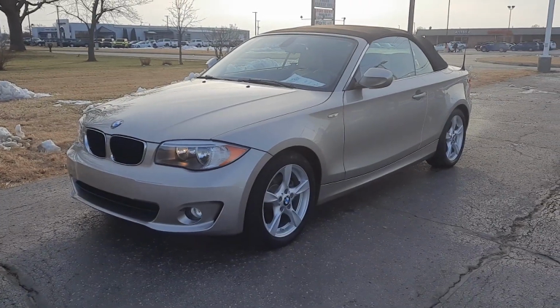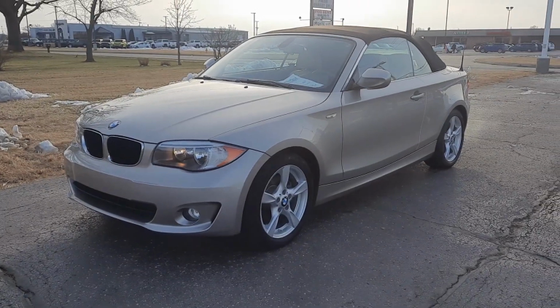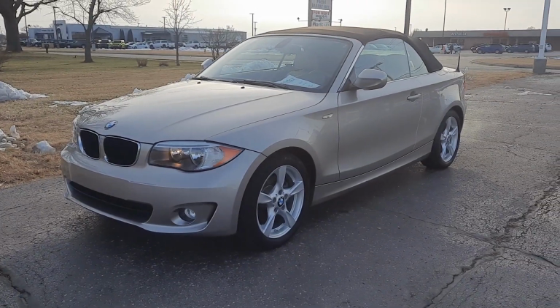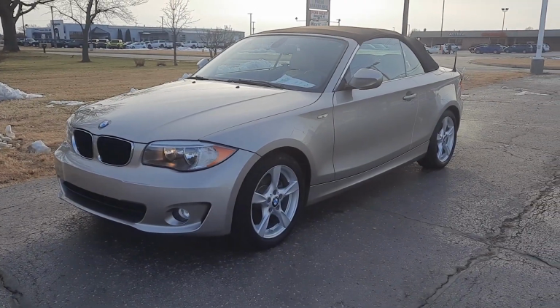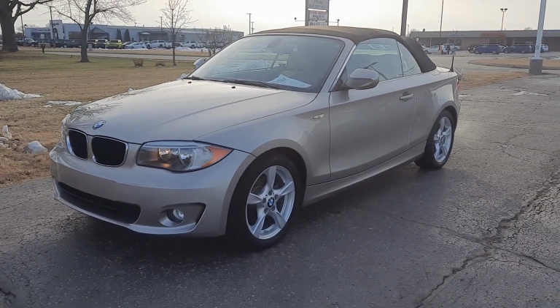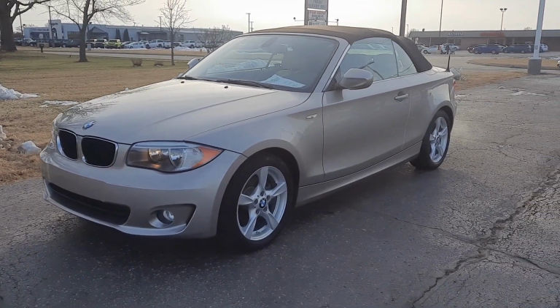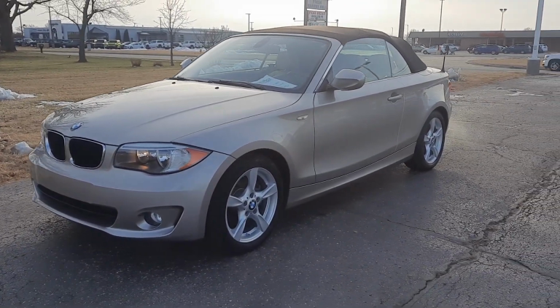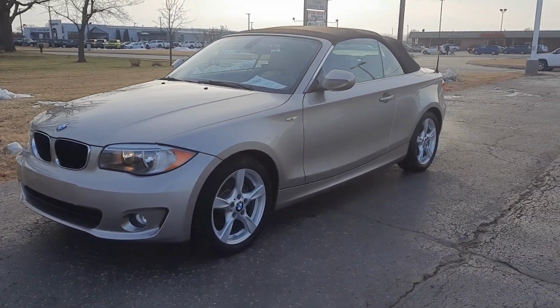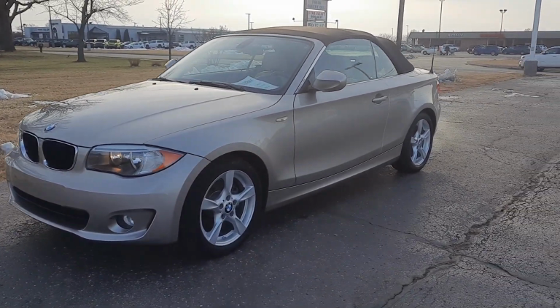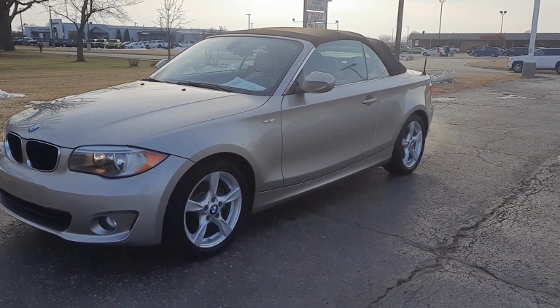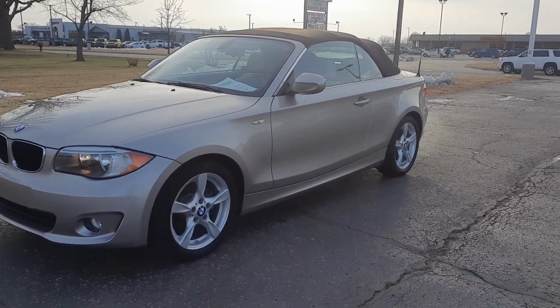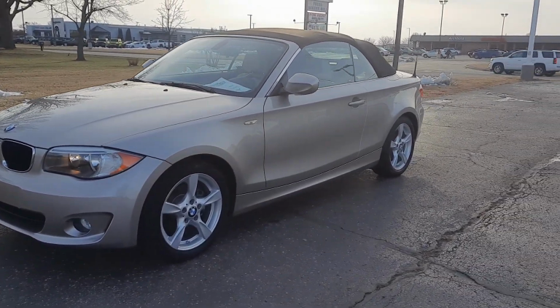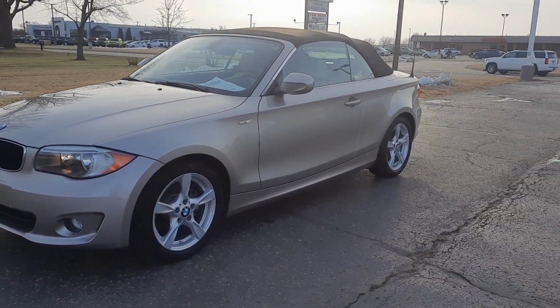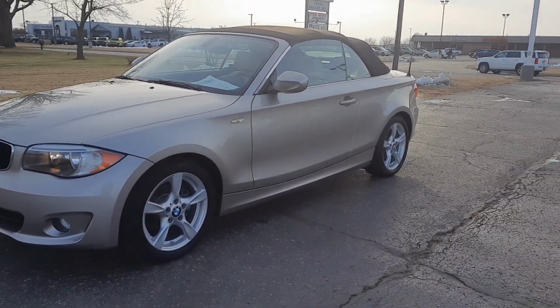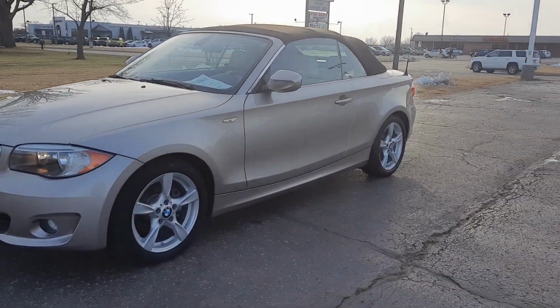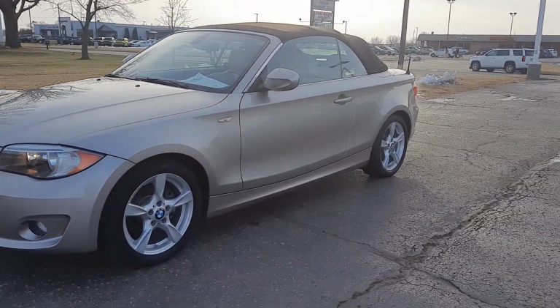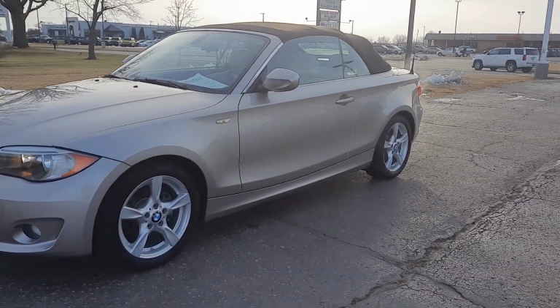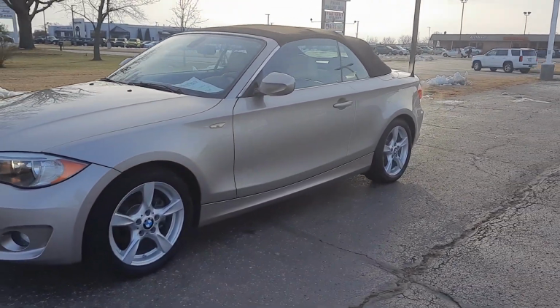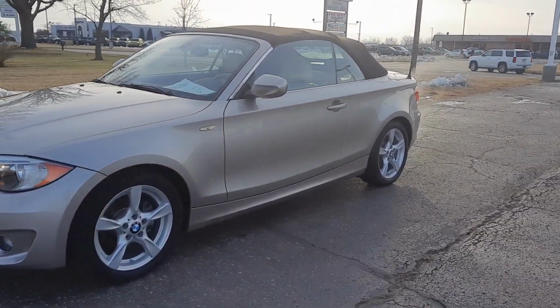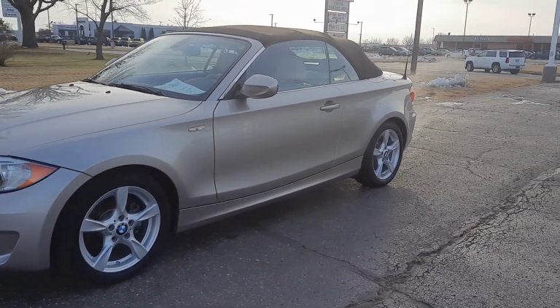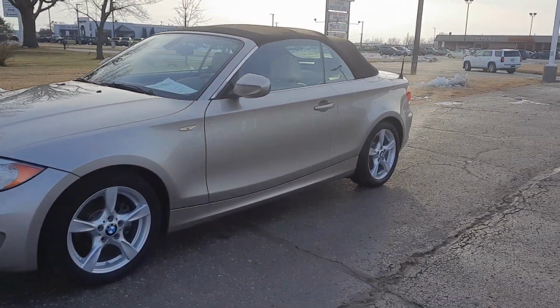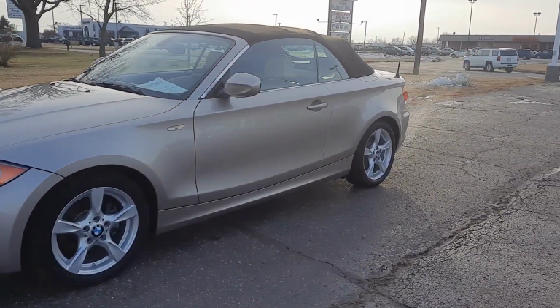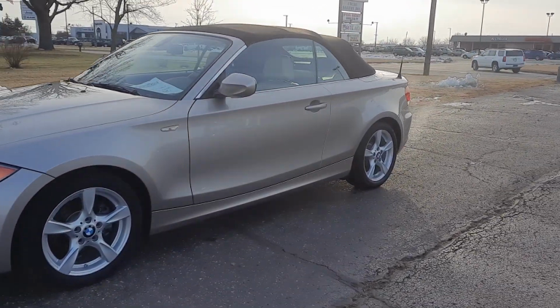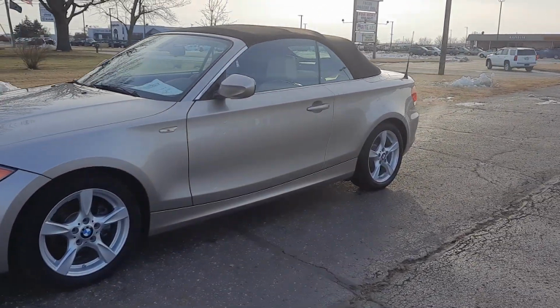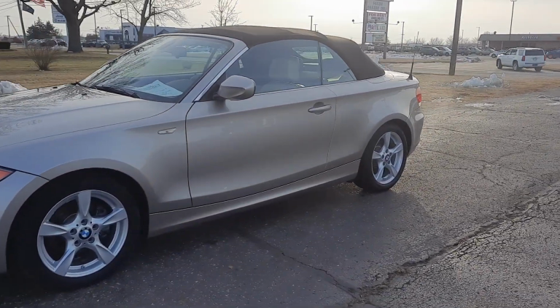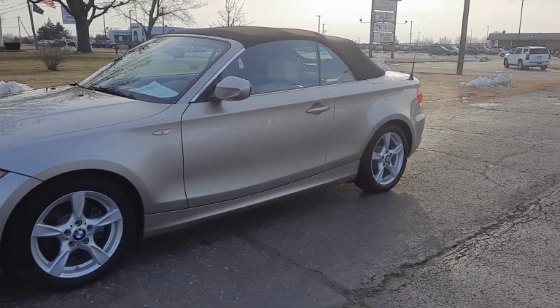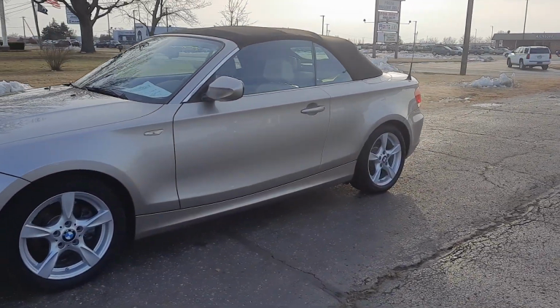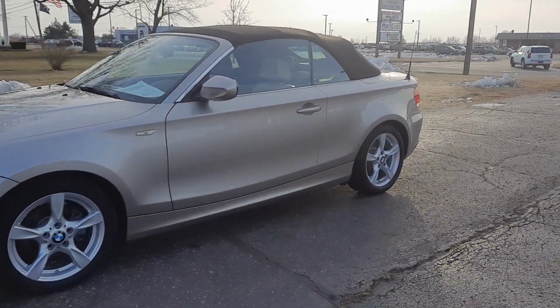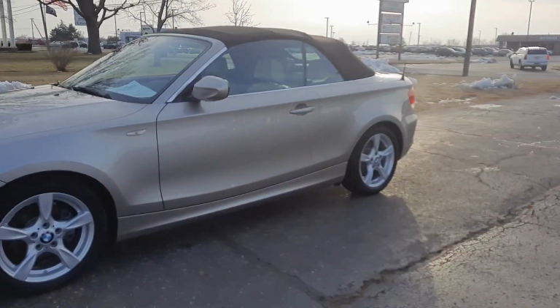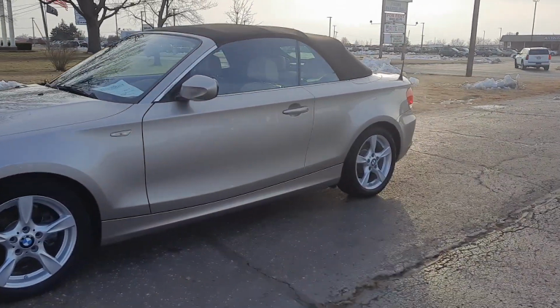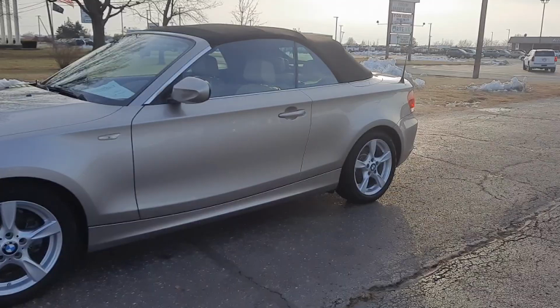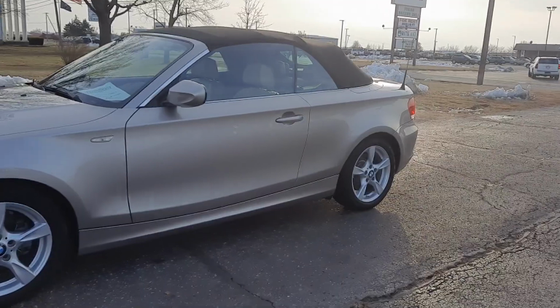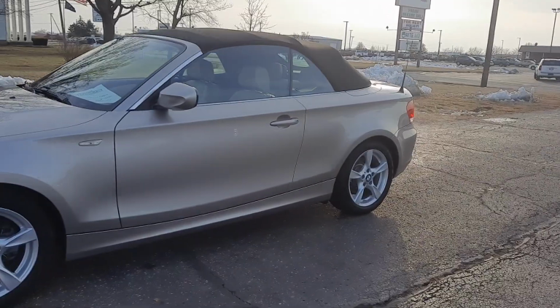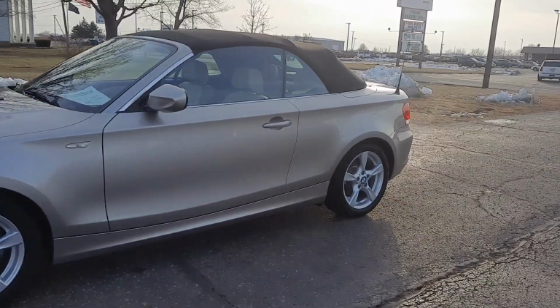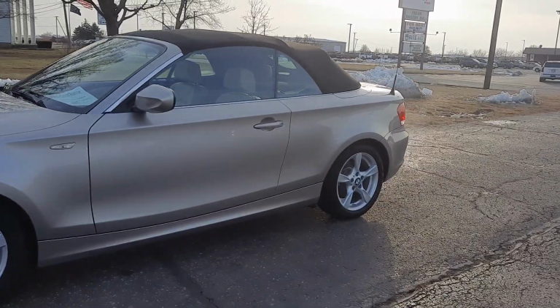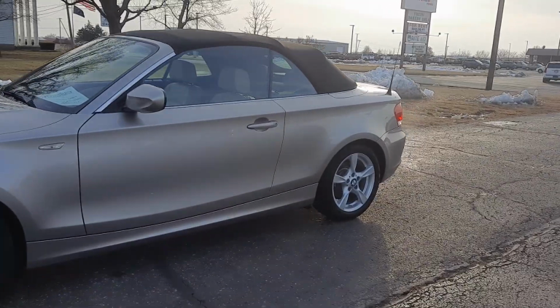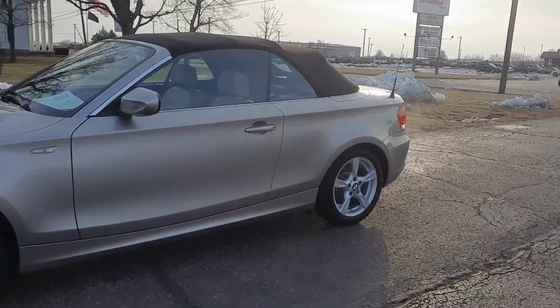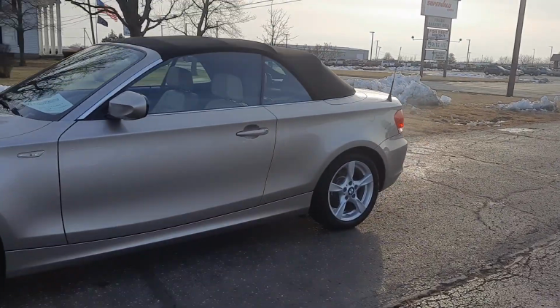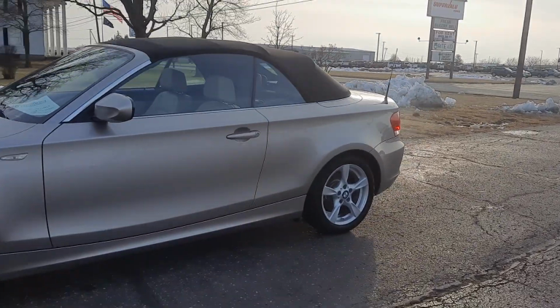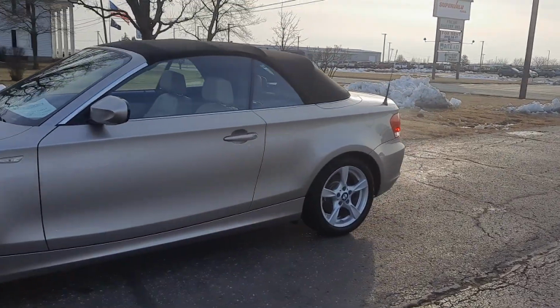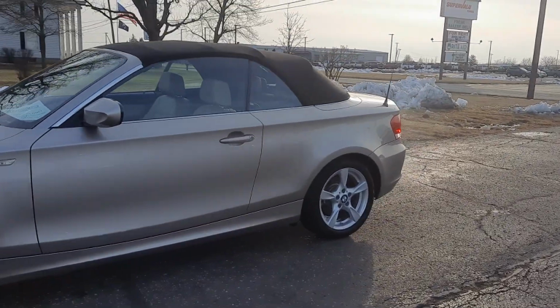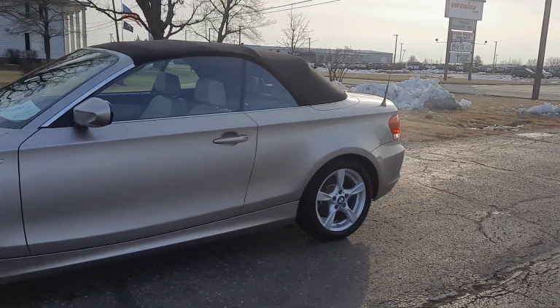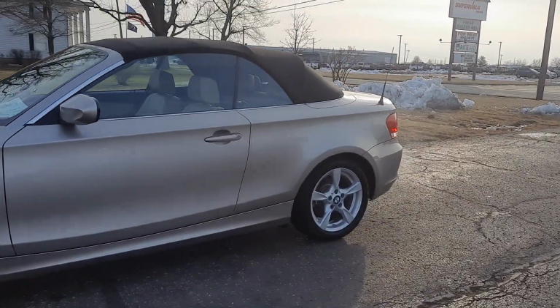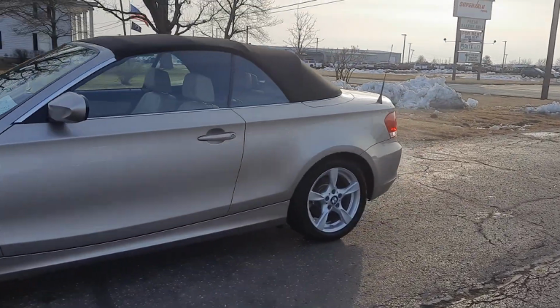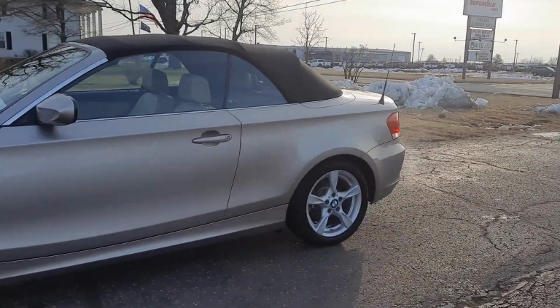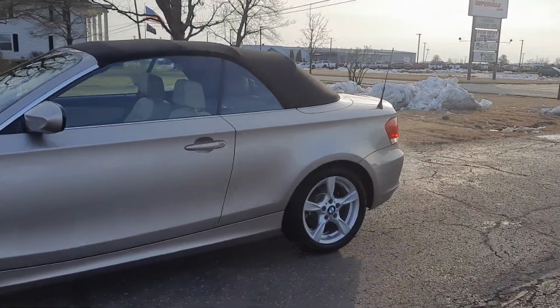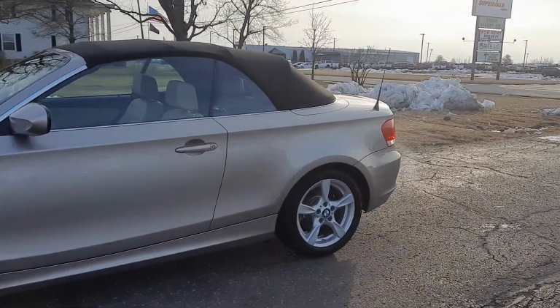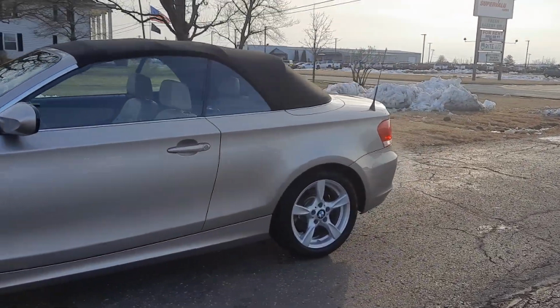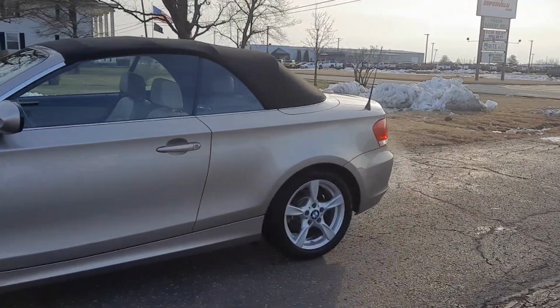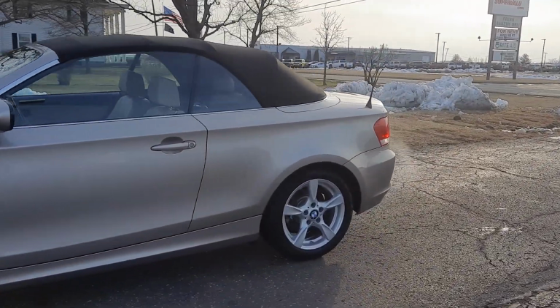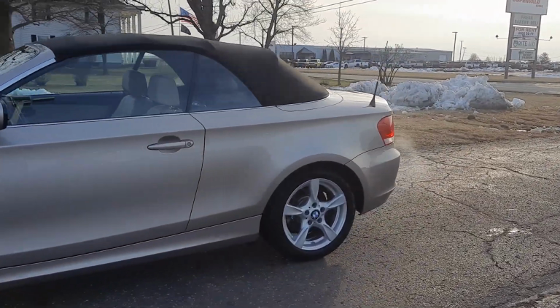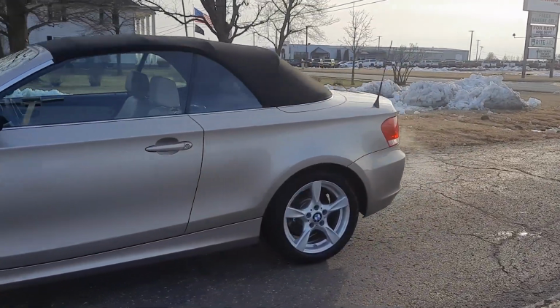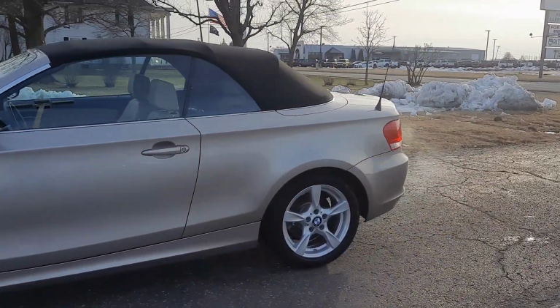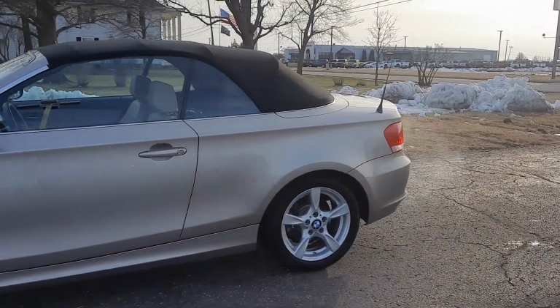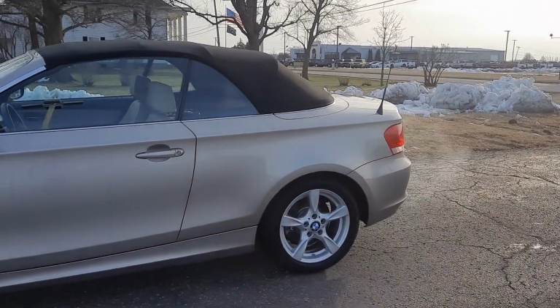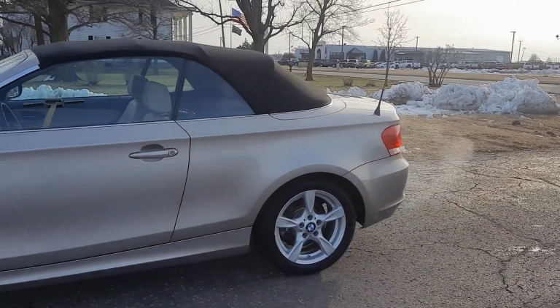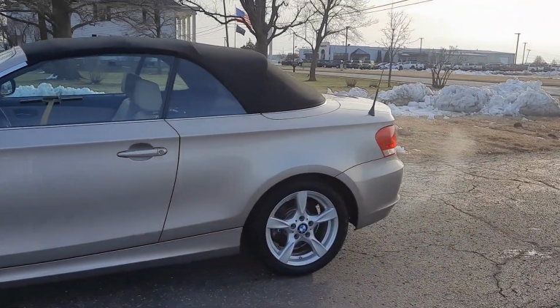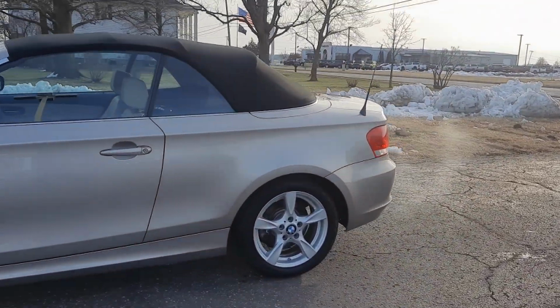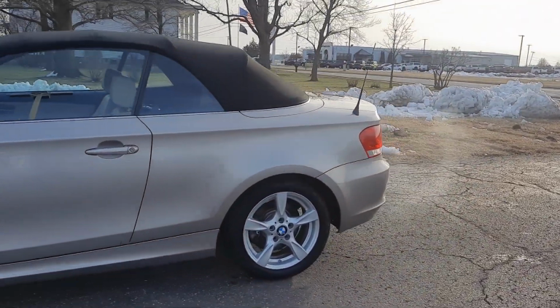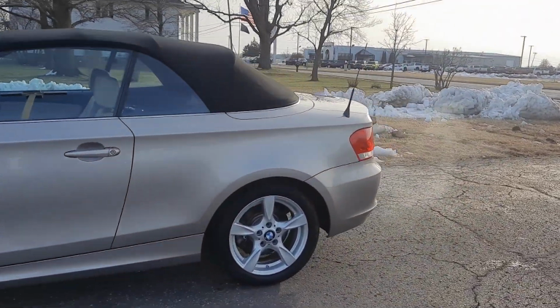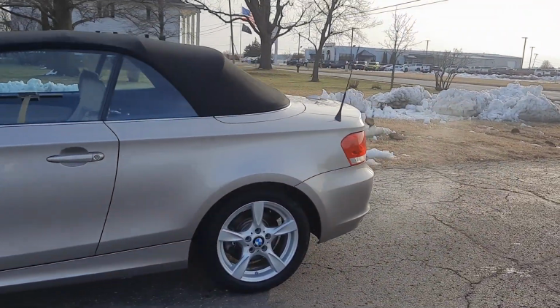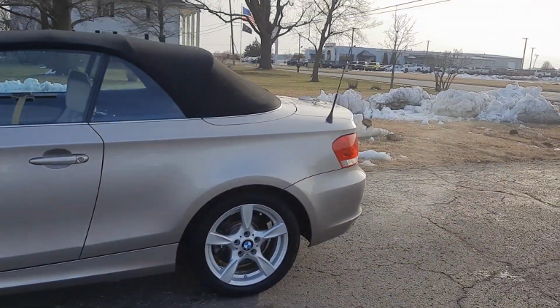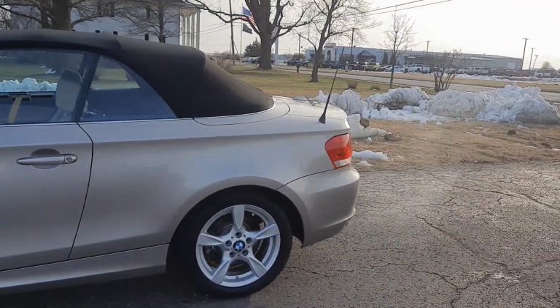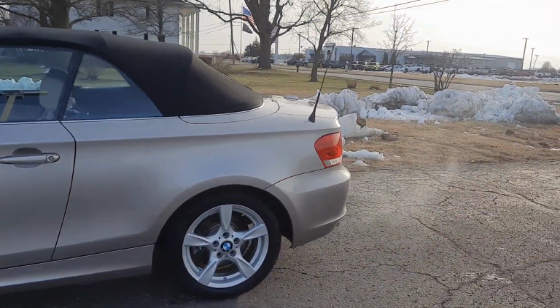Angel here with Terri Henricks Chrysler, going to take you on a quick walk around of this 2012 BMW 128i.